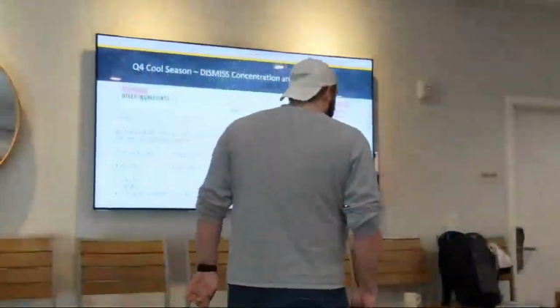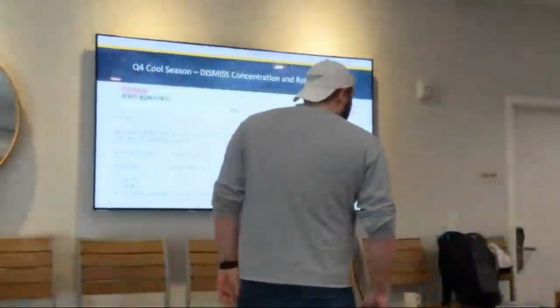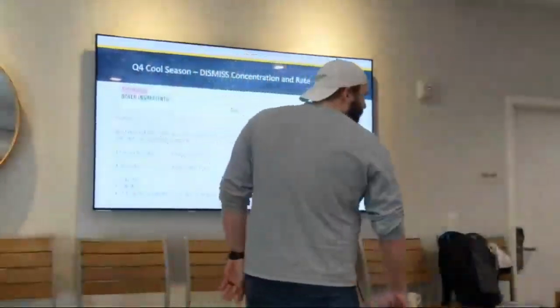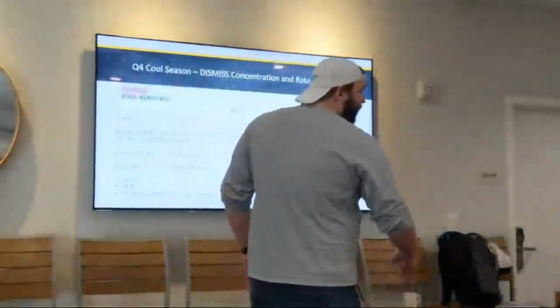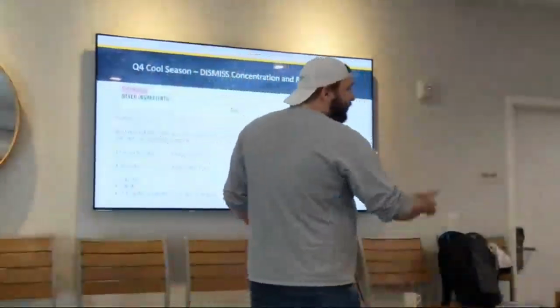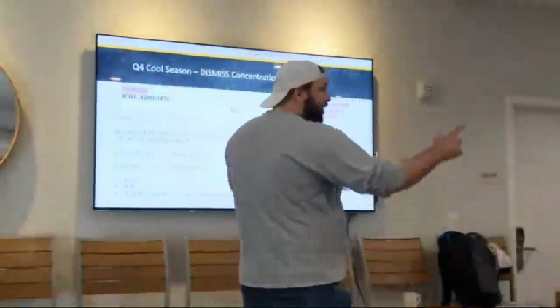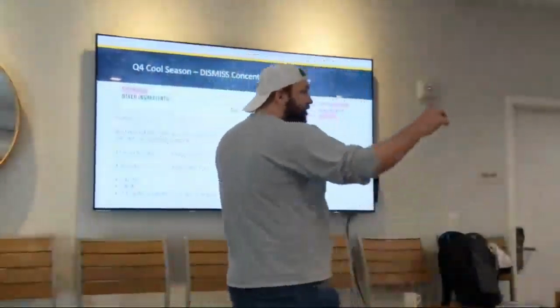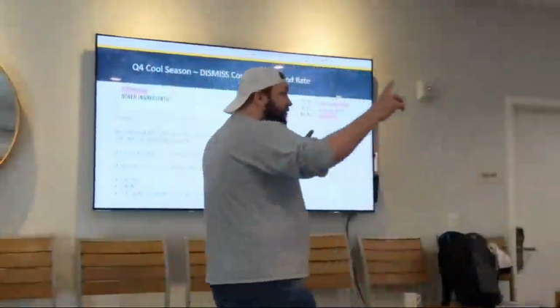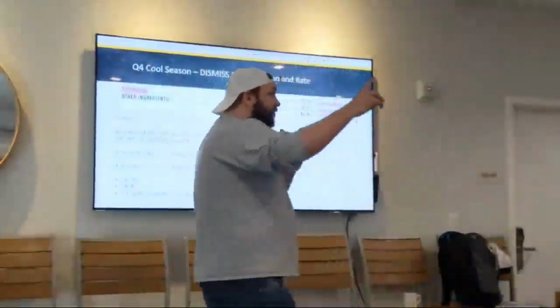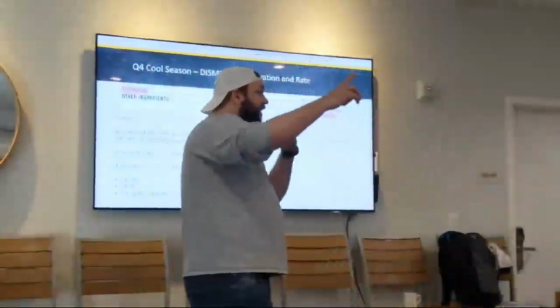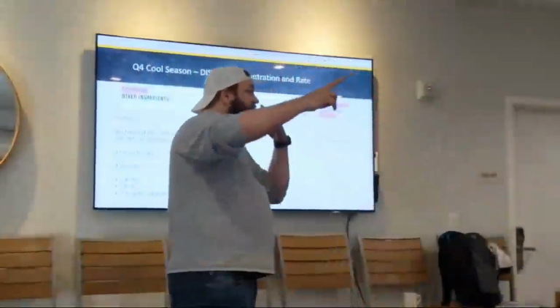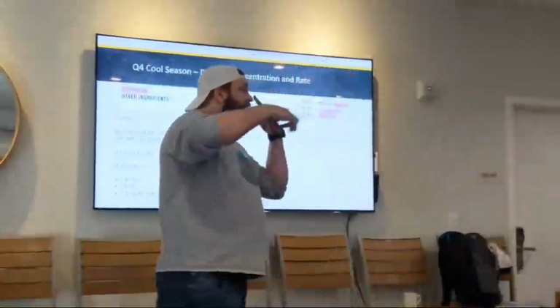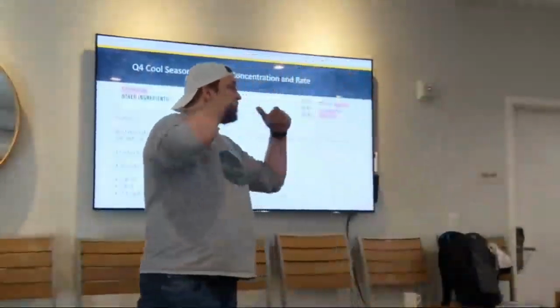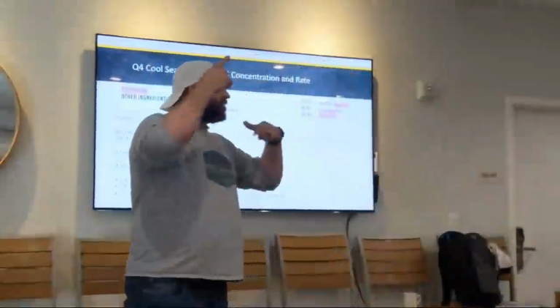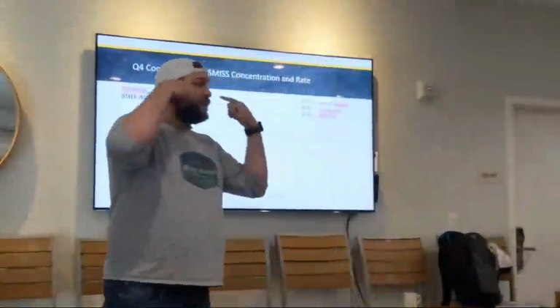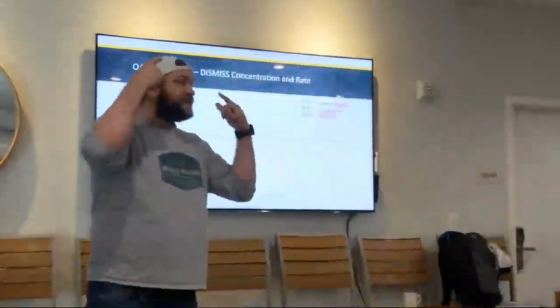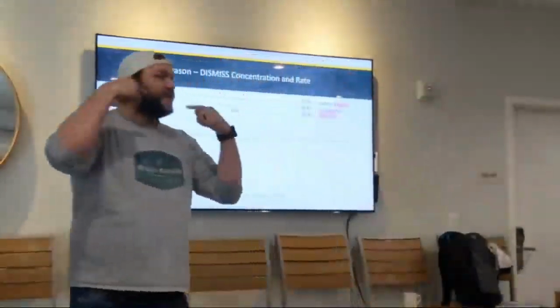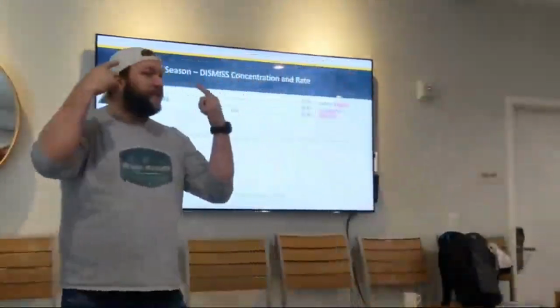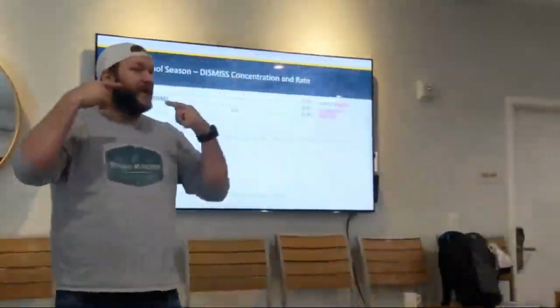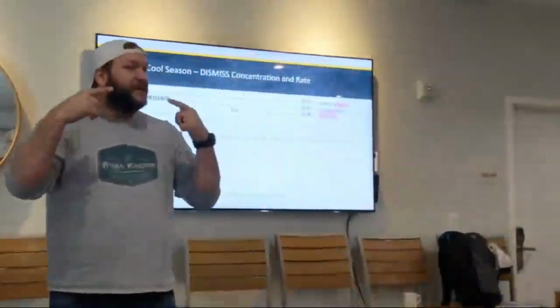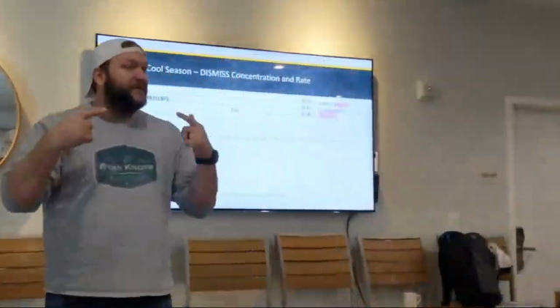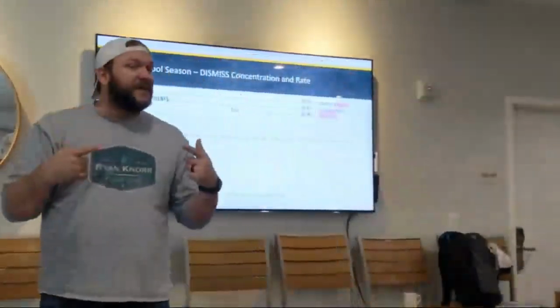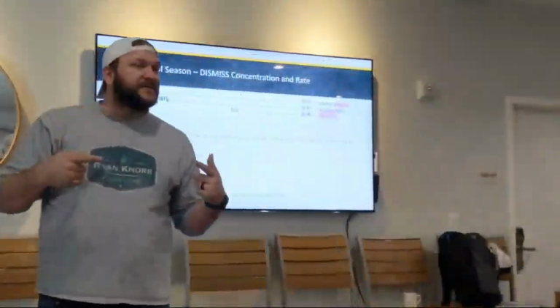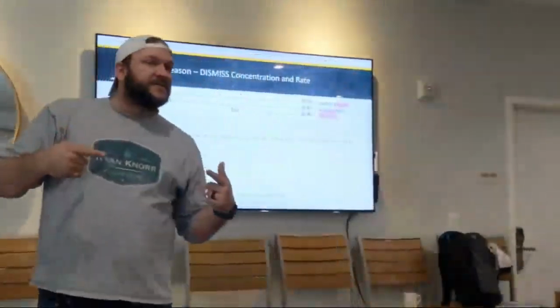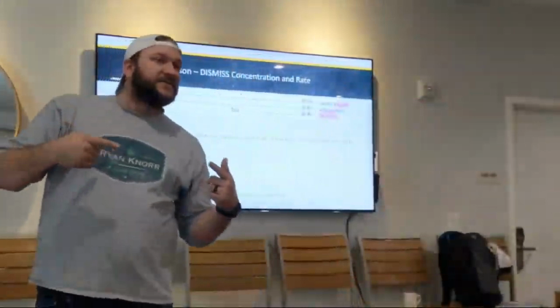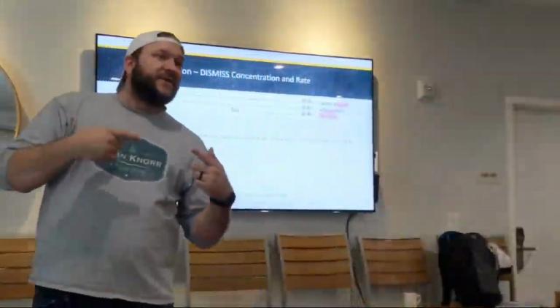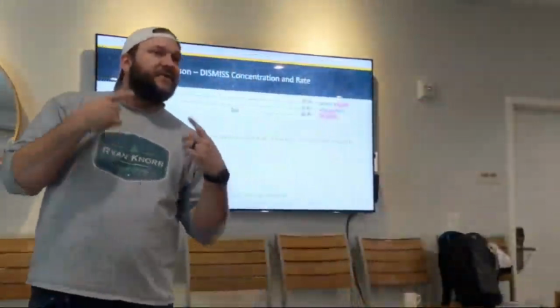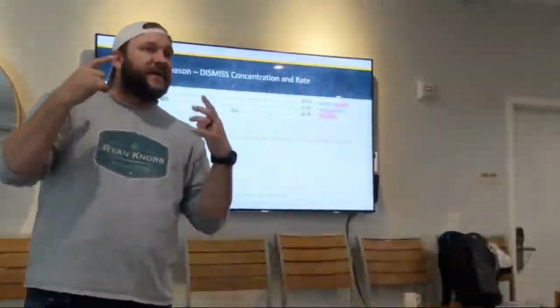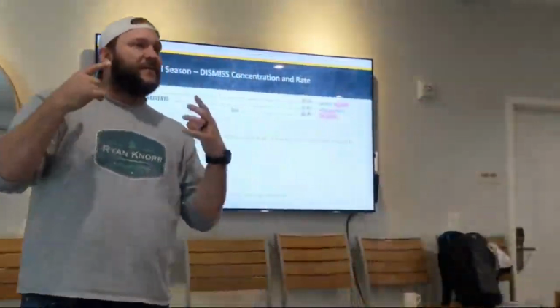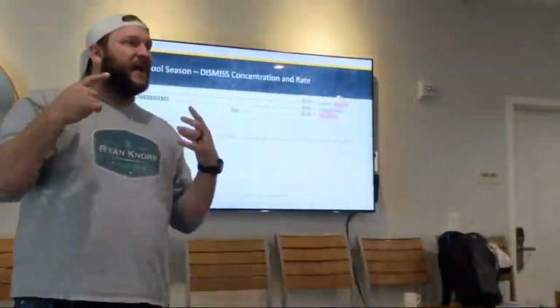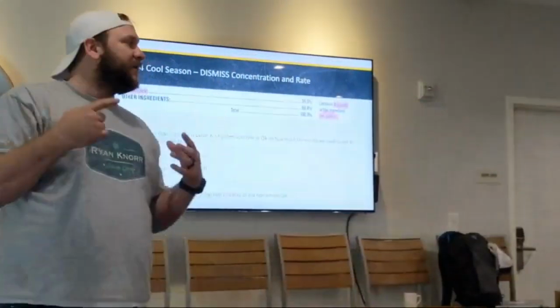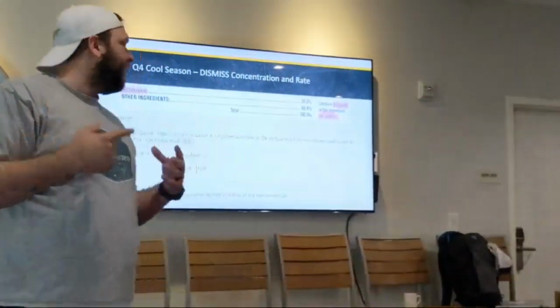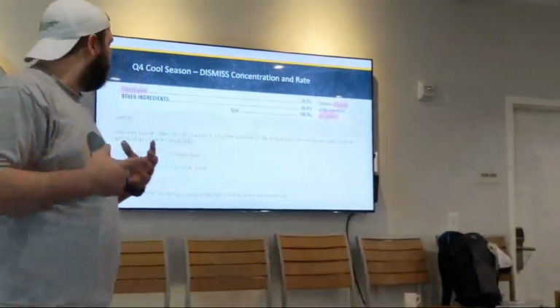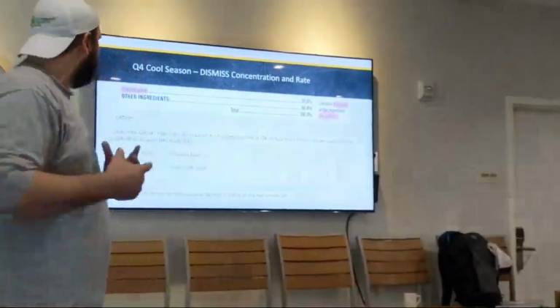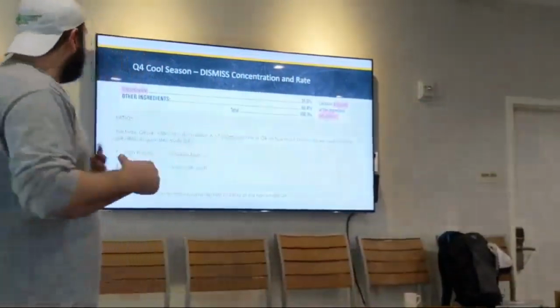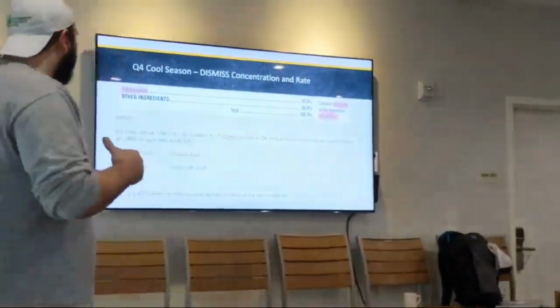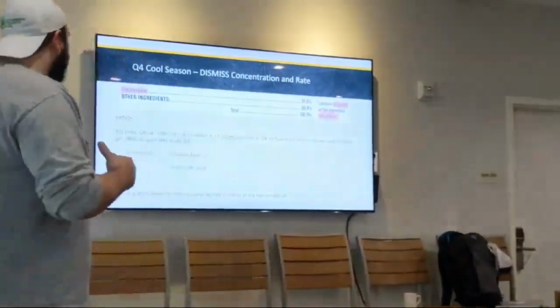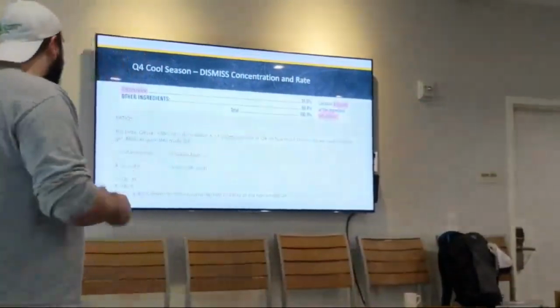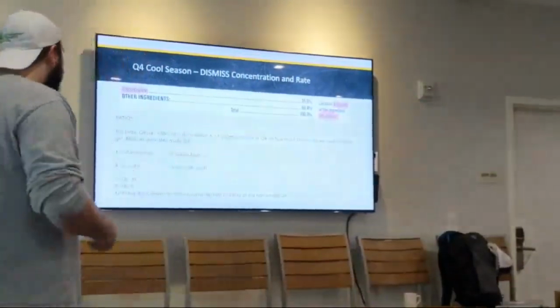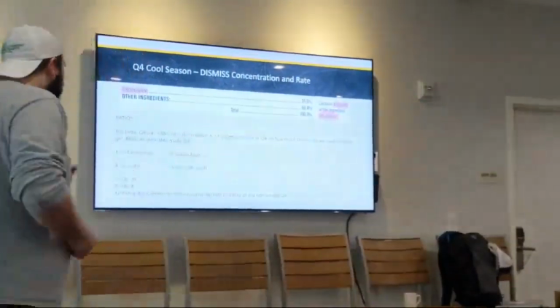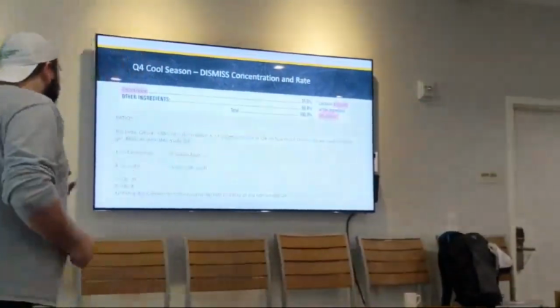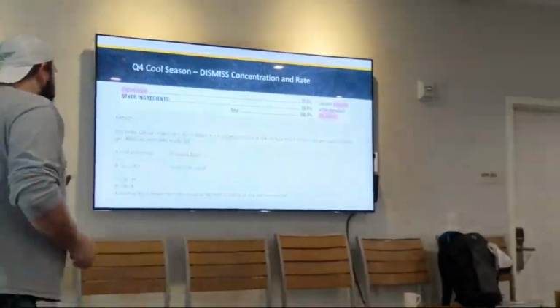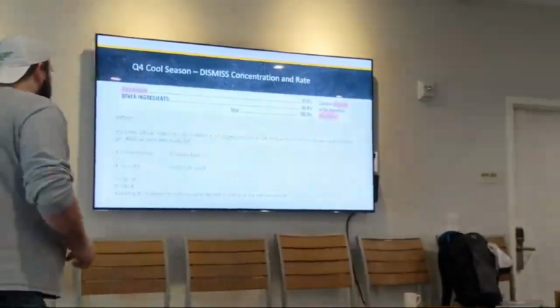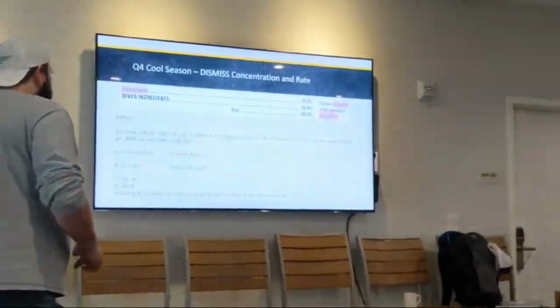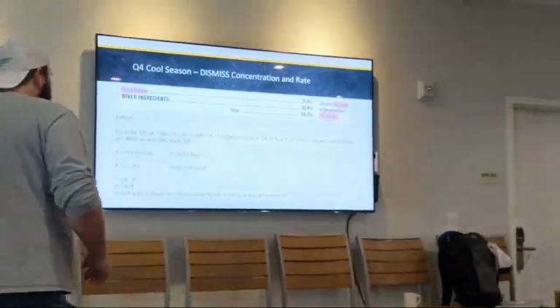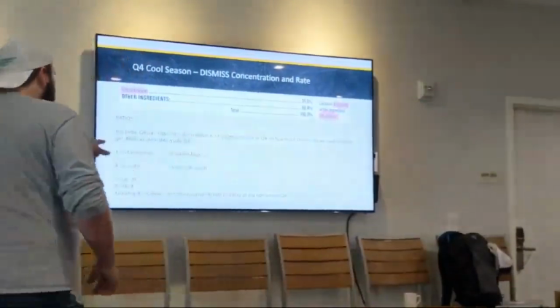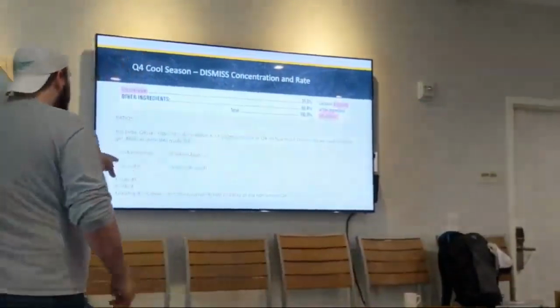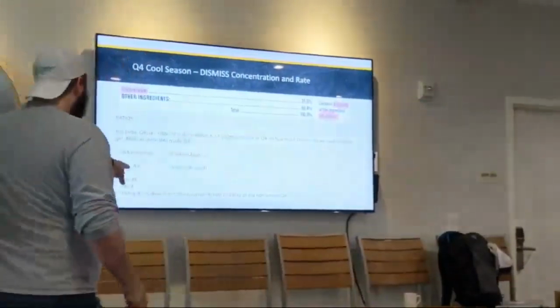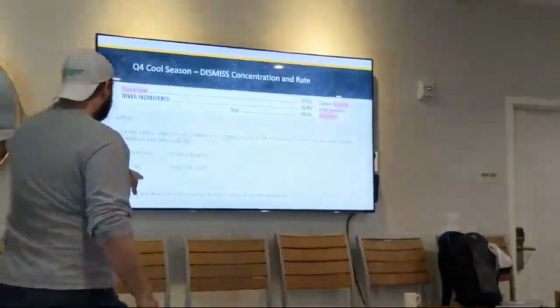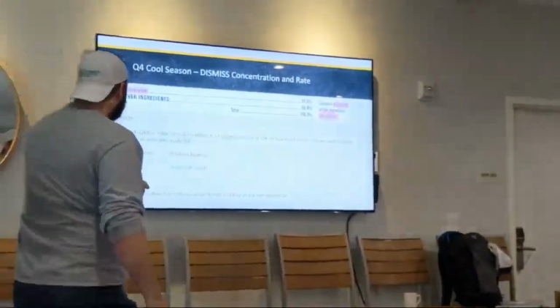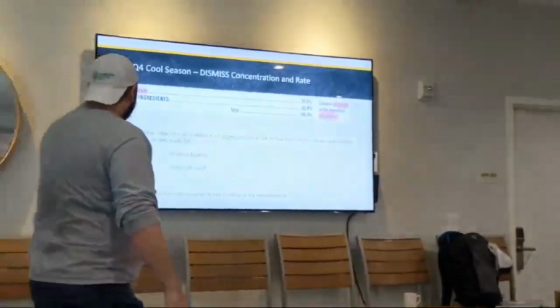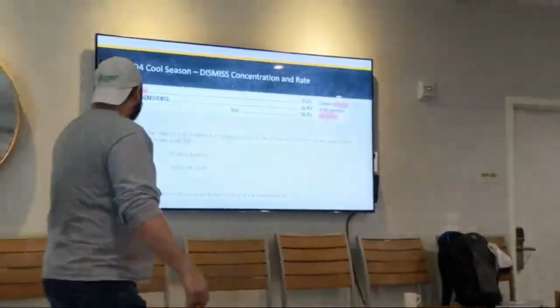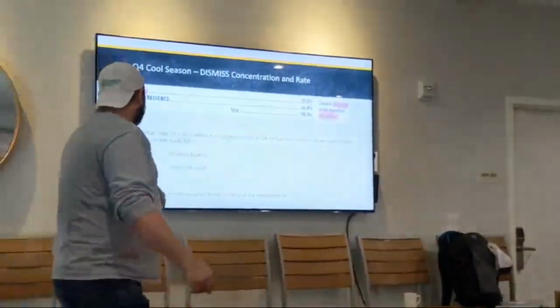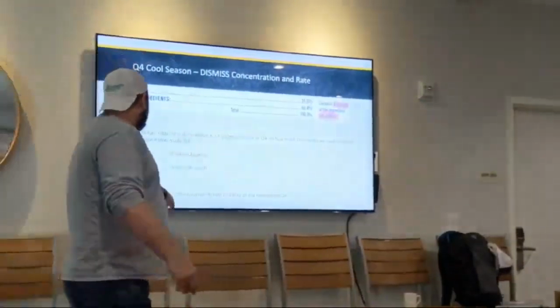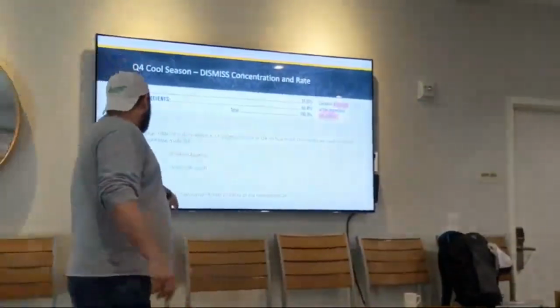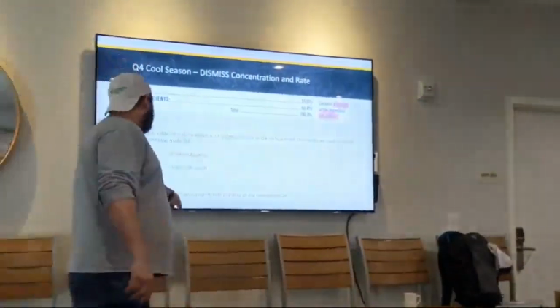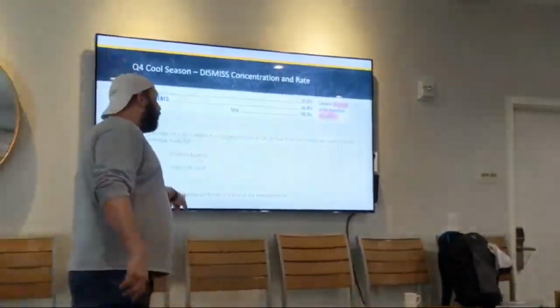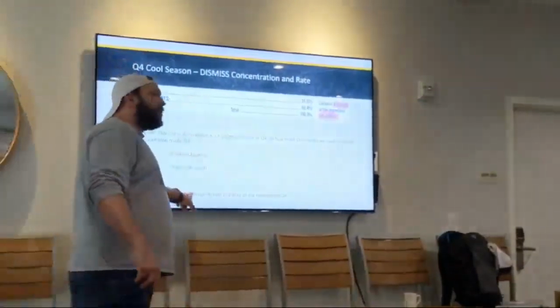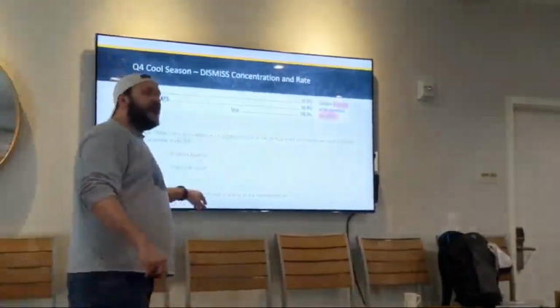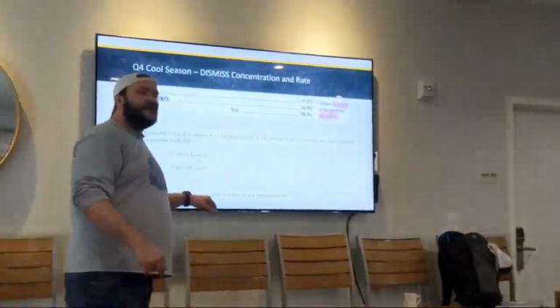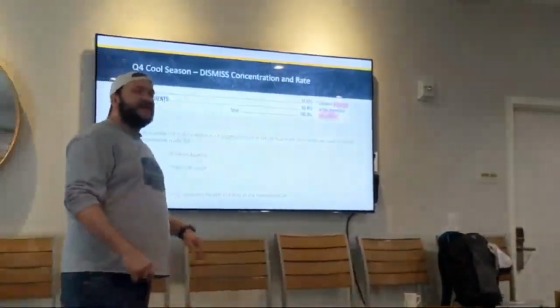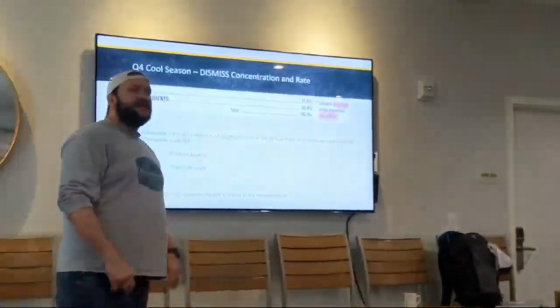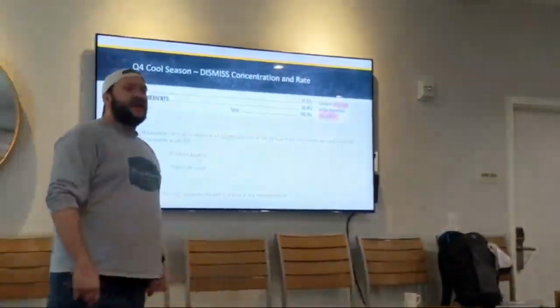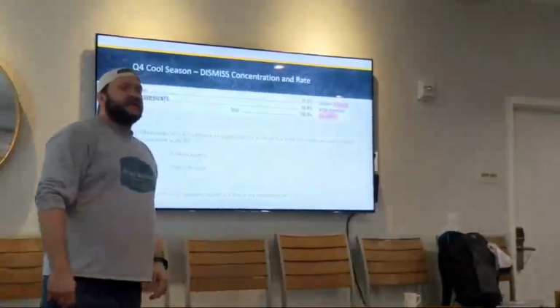So for those of you that use Dismiss on a regular basis, you start thinking about that. You're like, wow — in one acre you've got 1.92 ounces. What is the typical label rate of Dismiss?